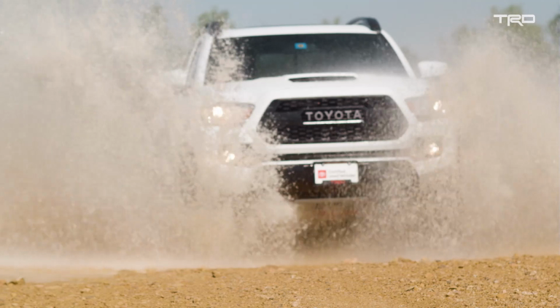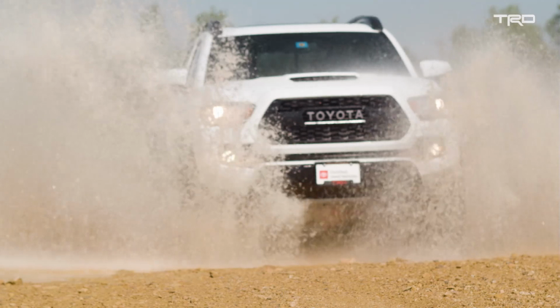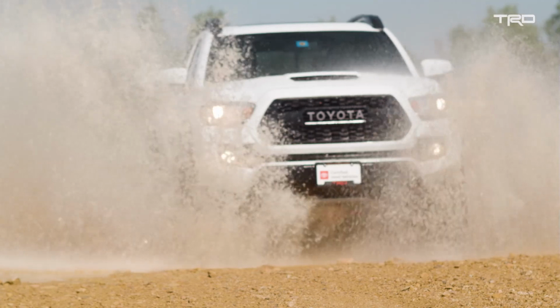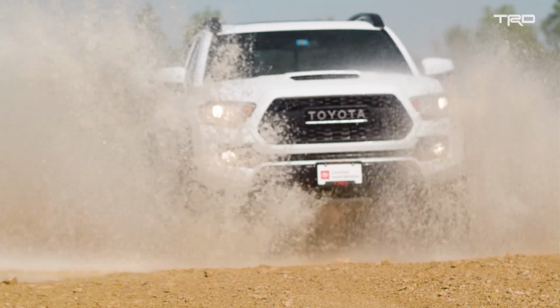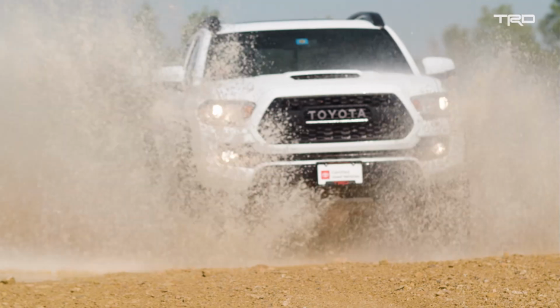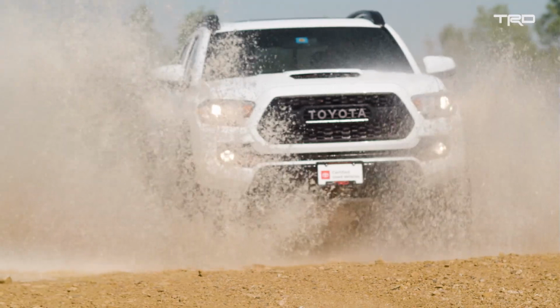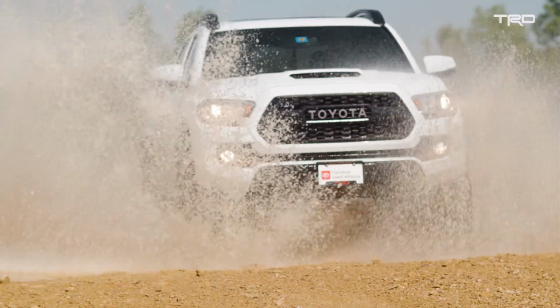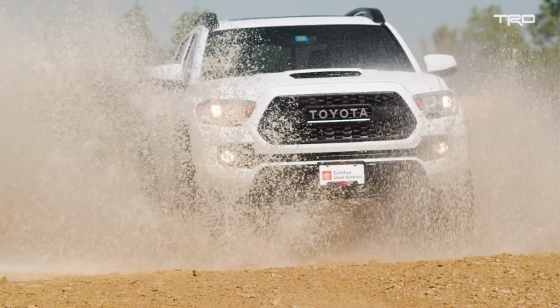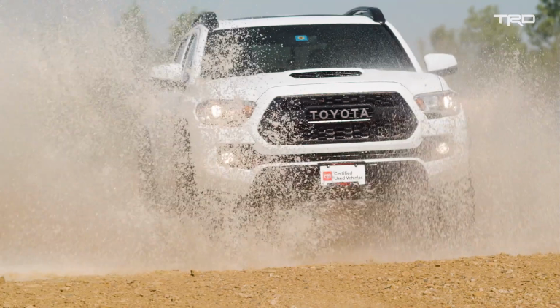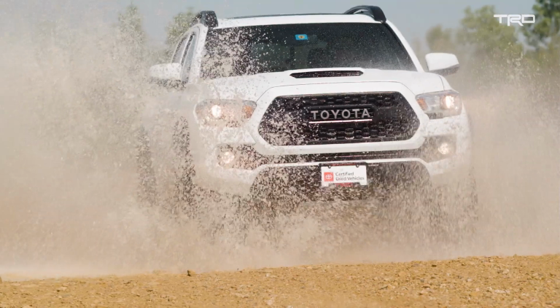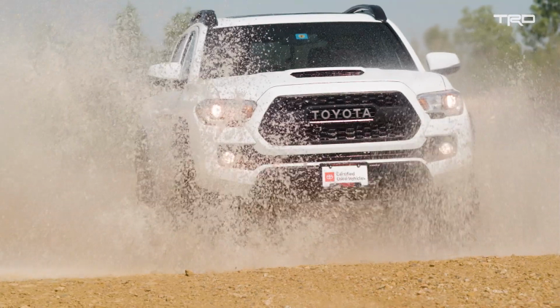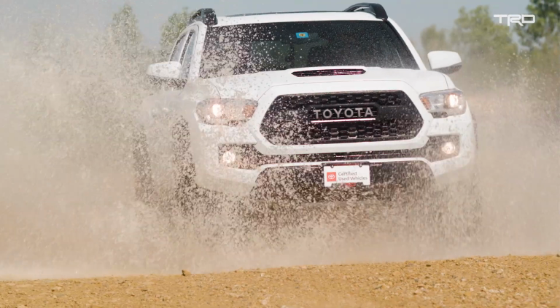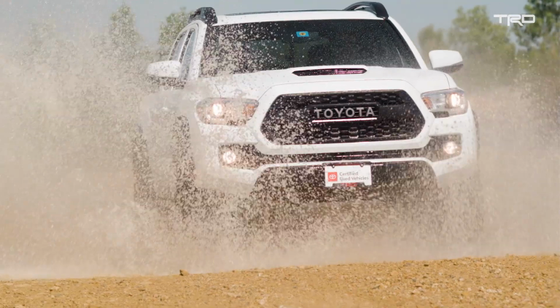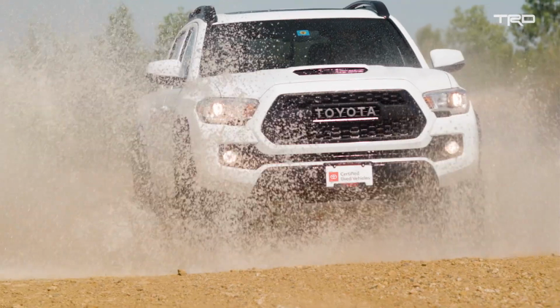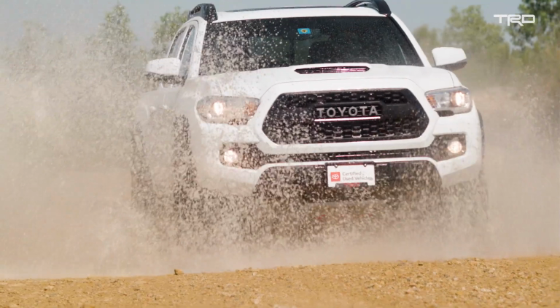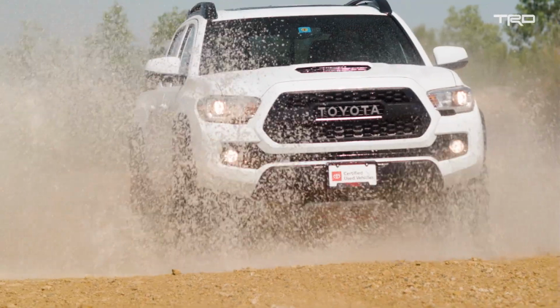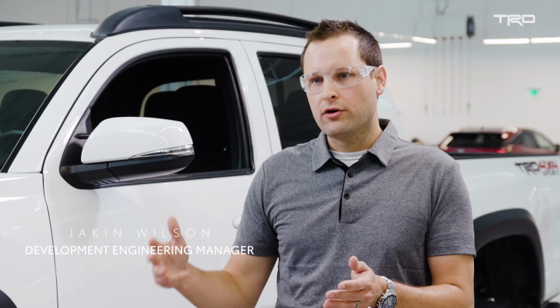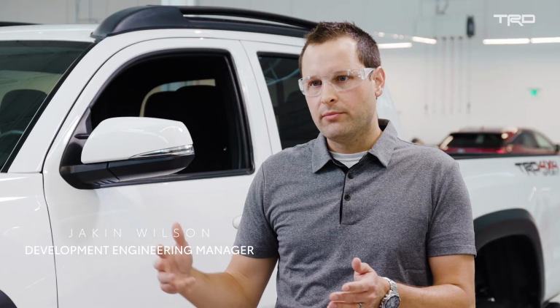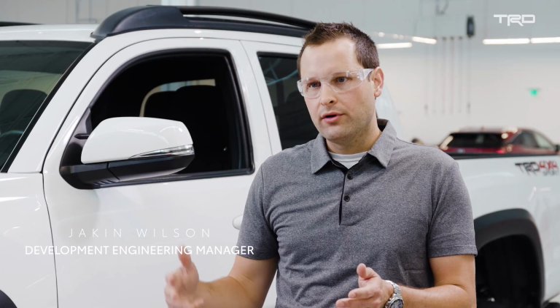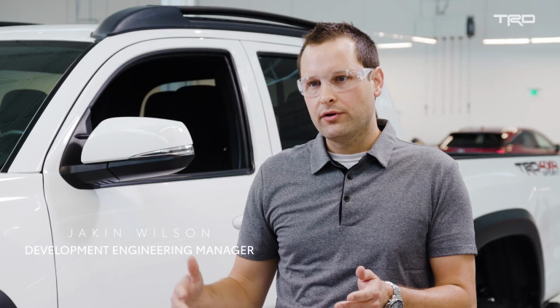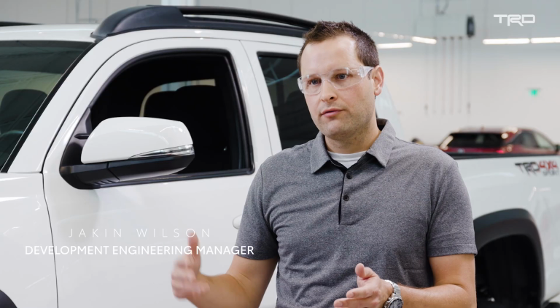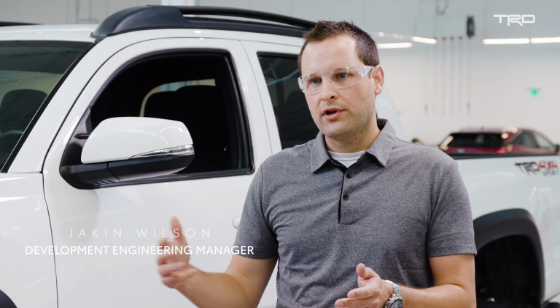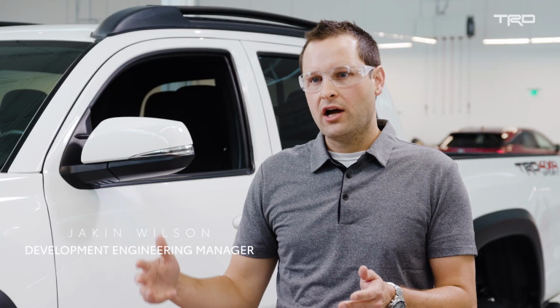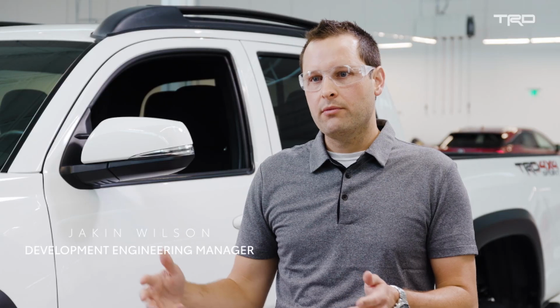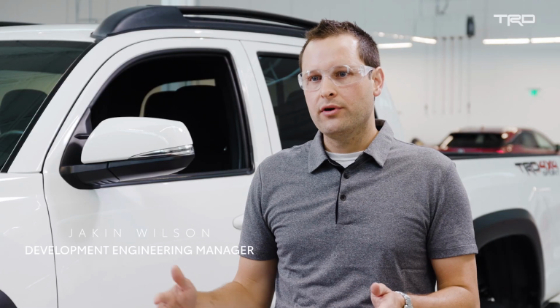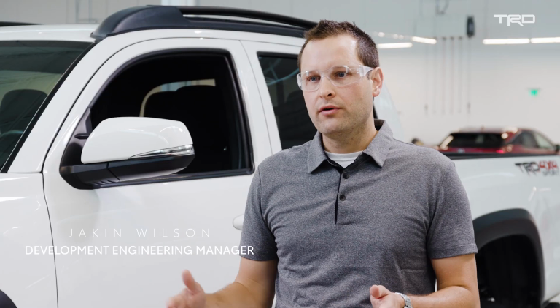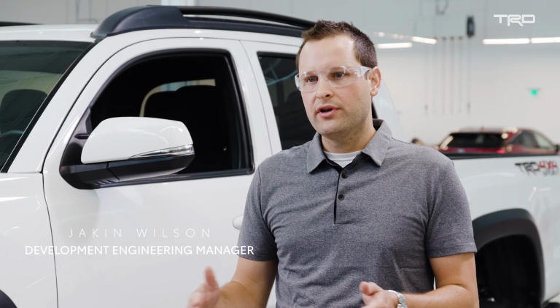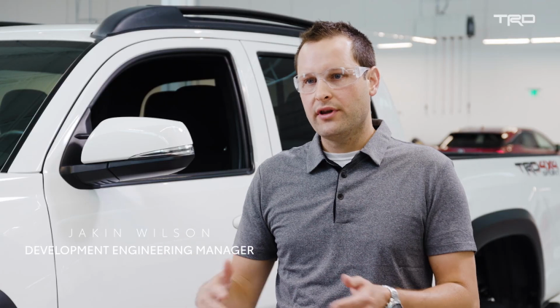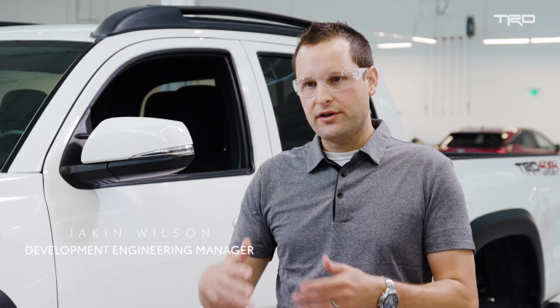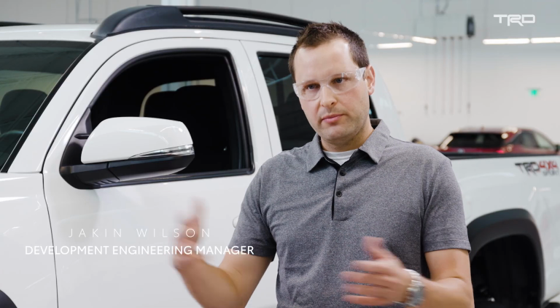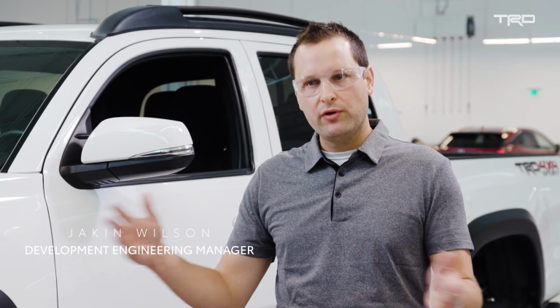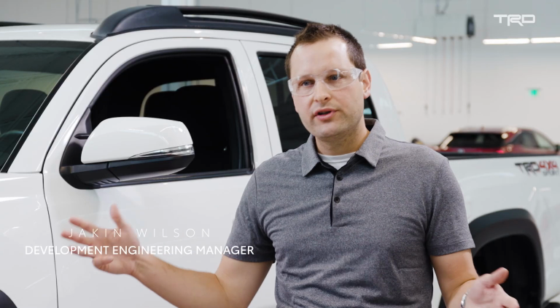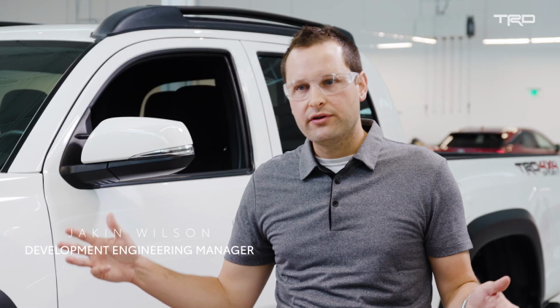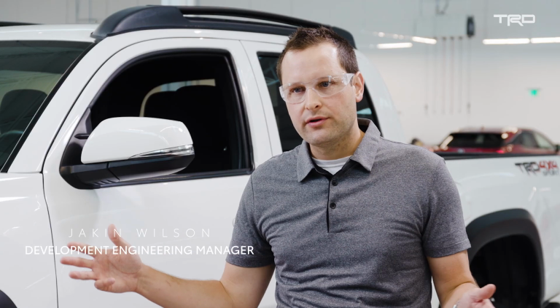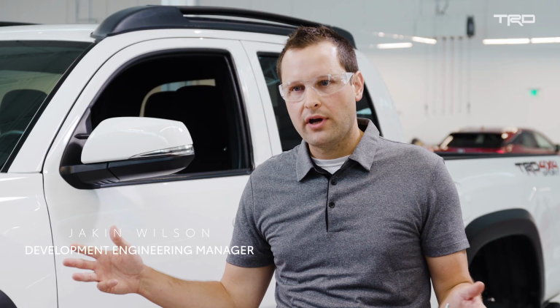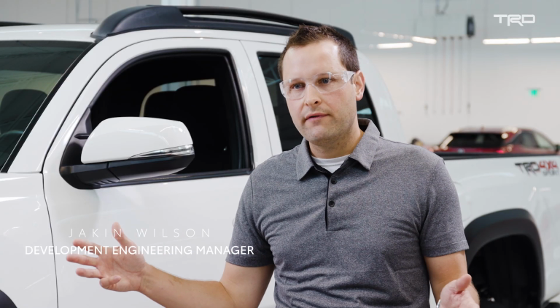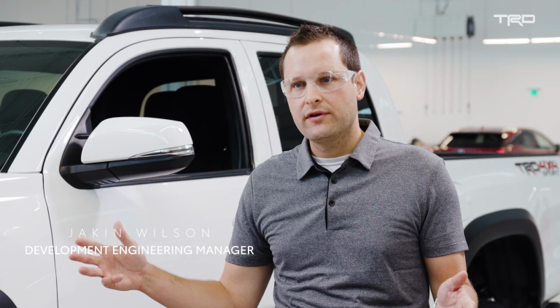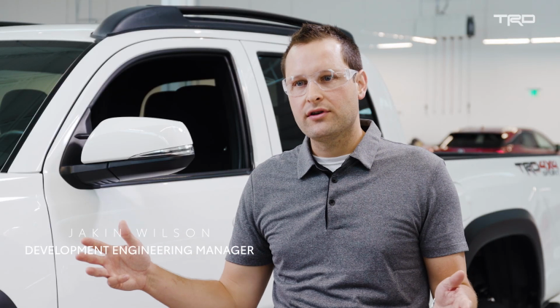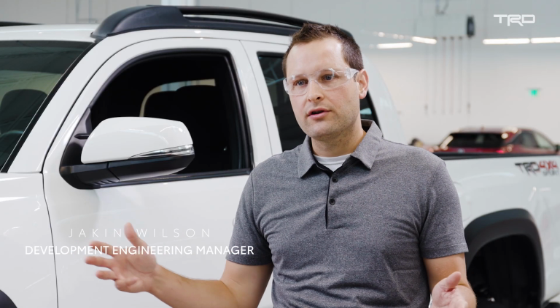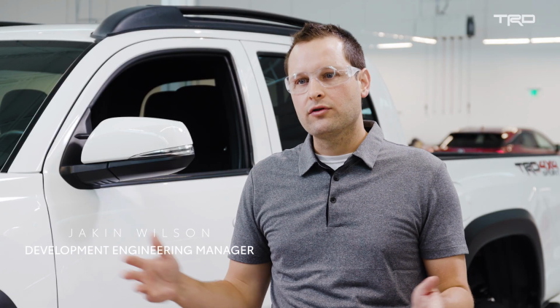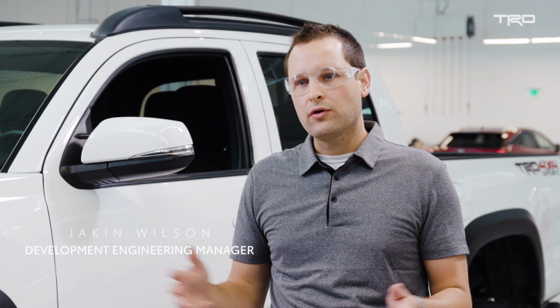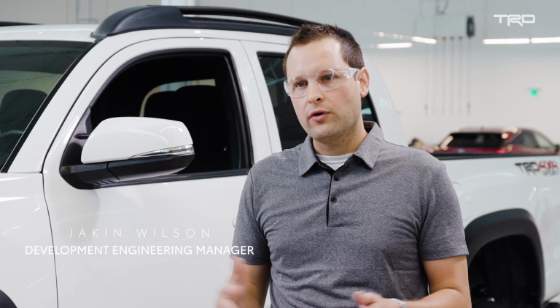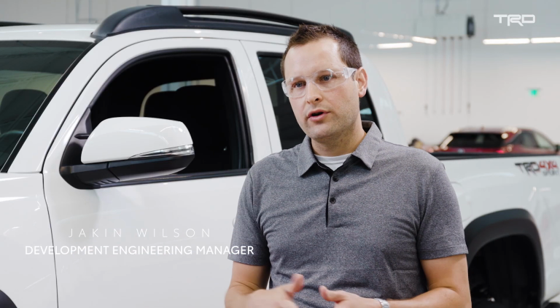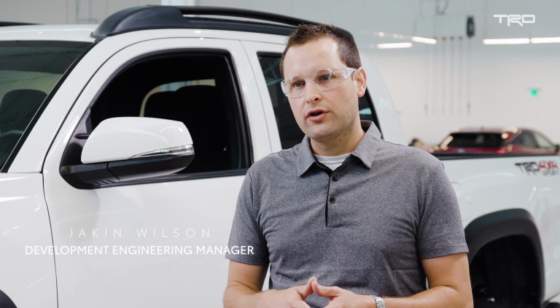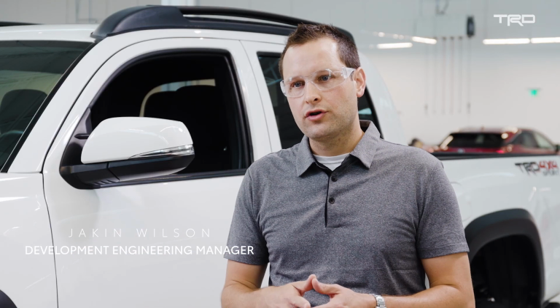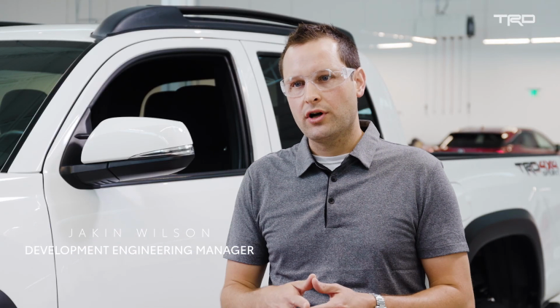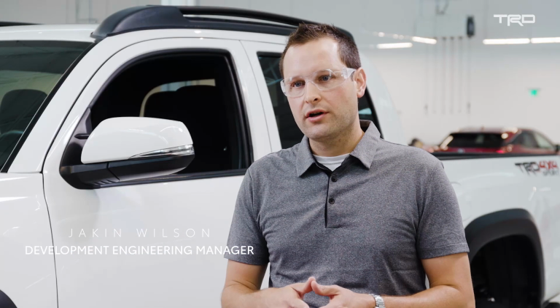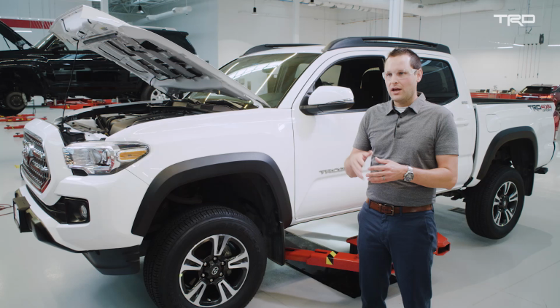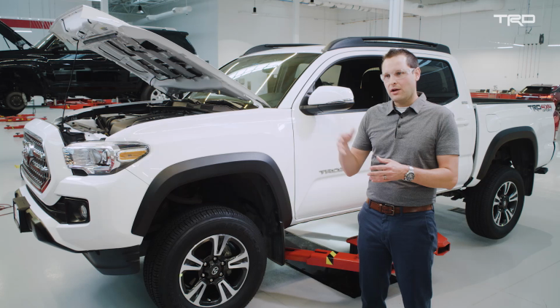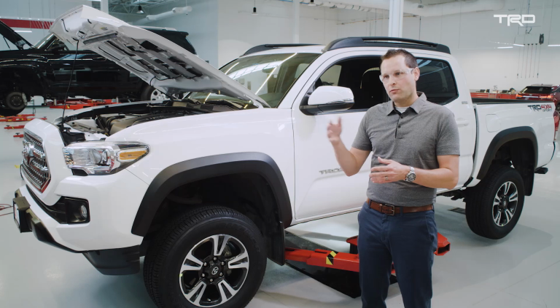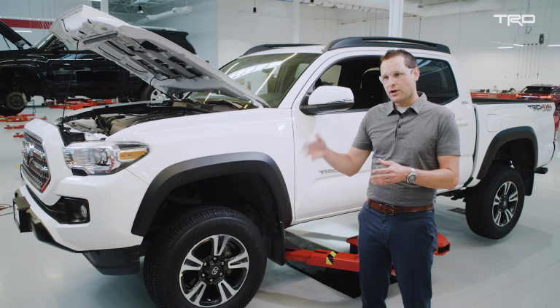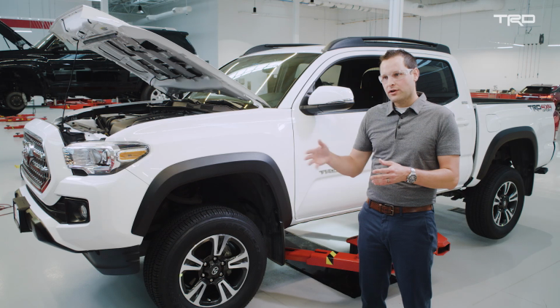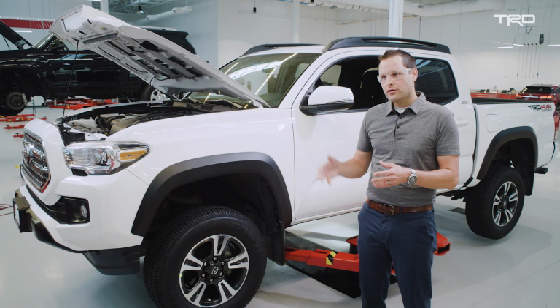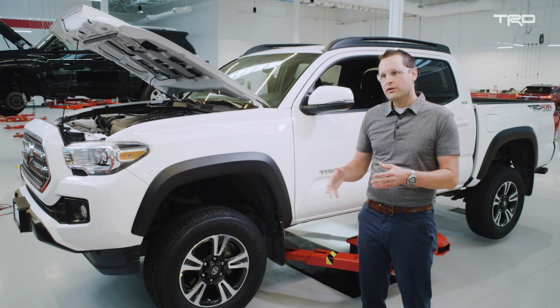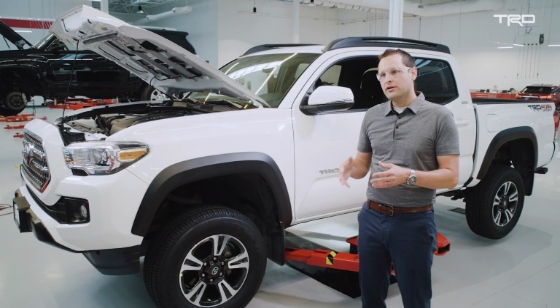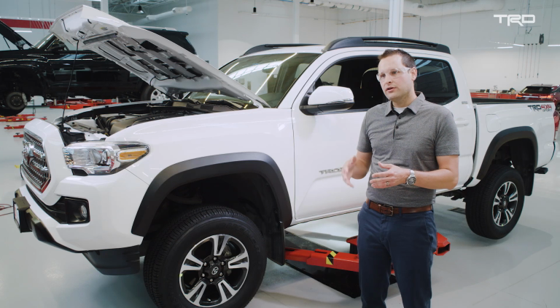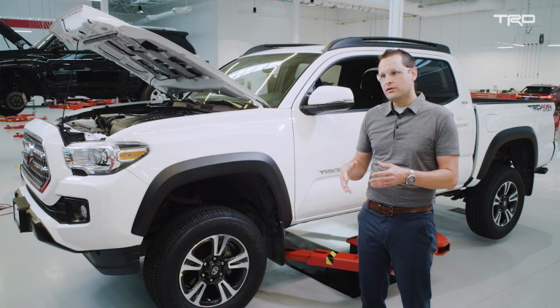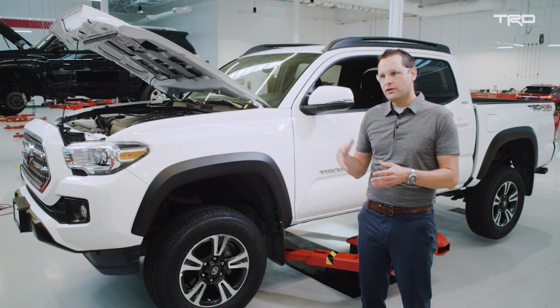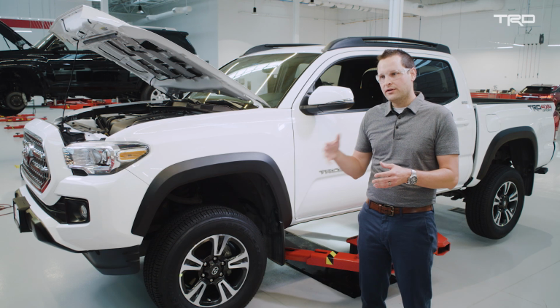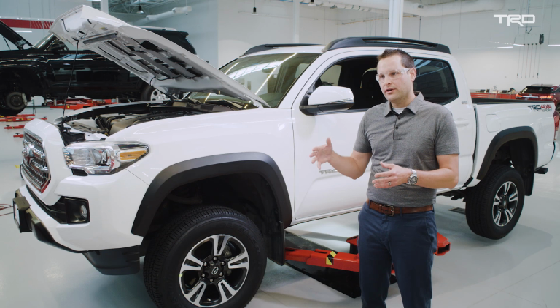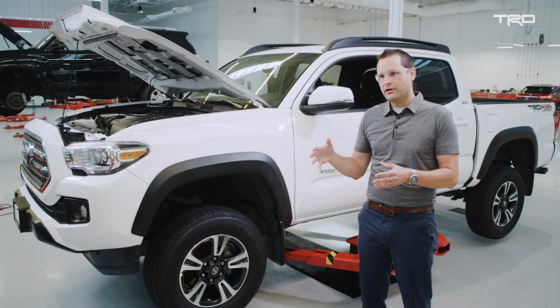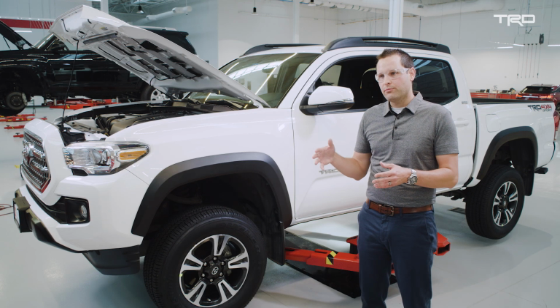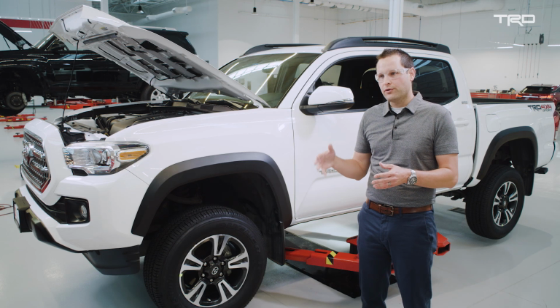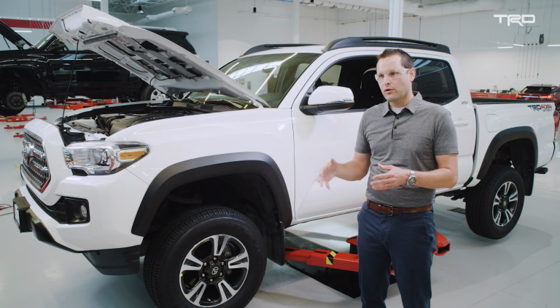We take Toyota's quality, durability, reliability that's built into every single Toyota truck, and we're going to turn it into the TRD Pro.